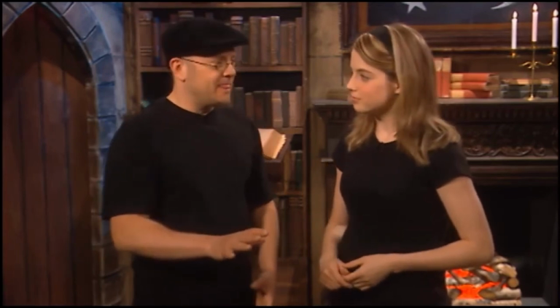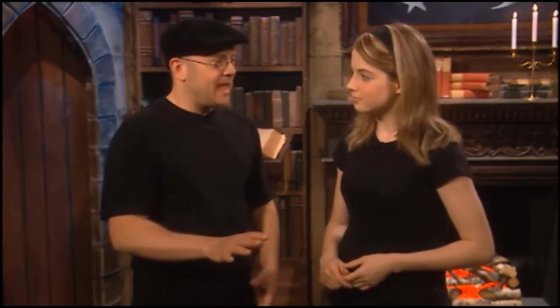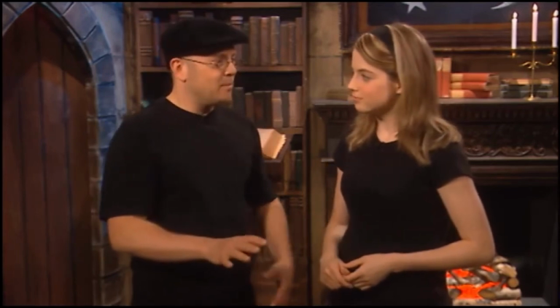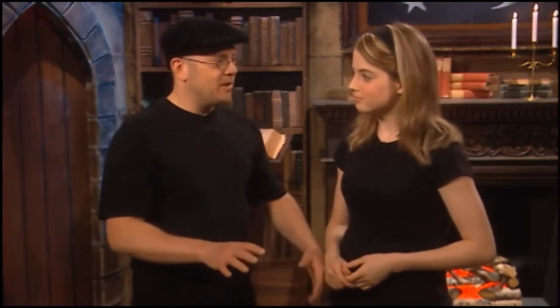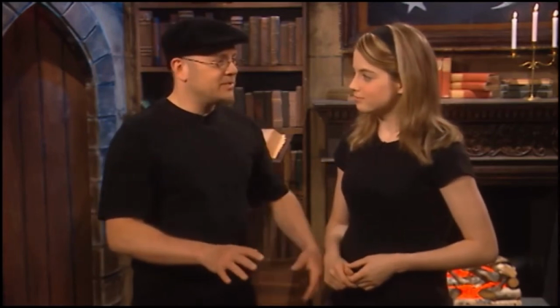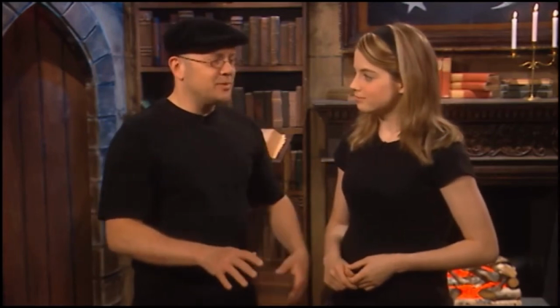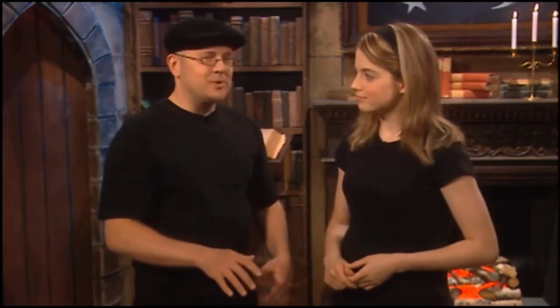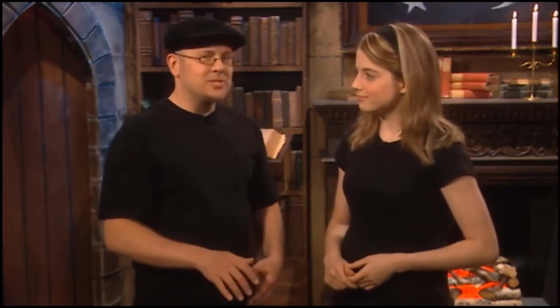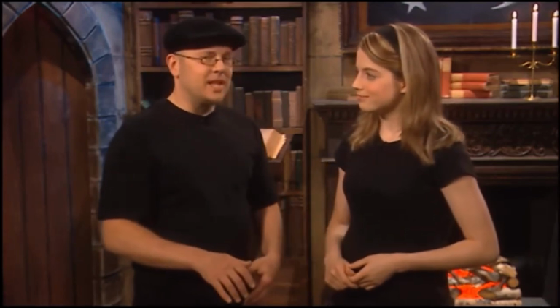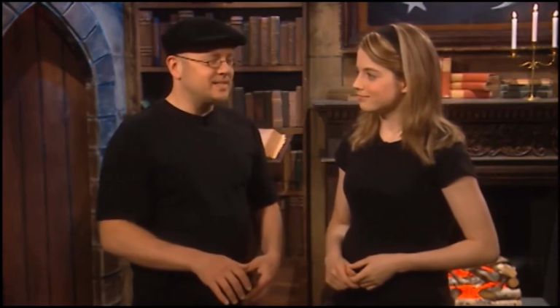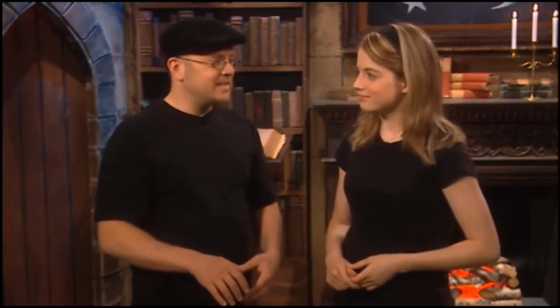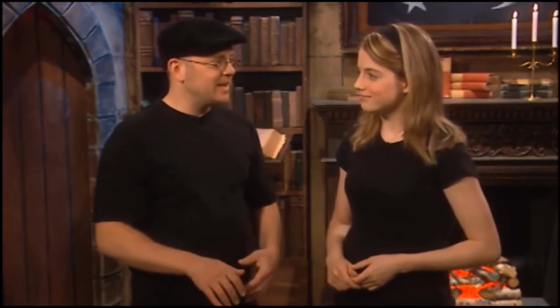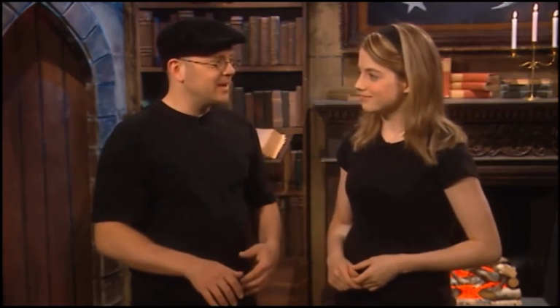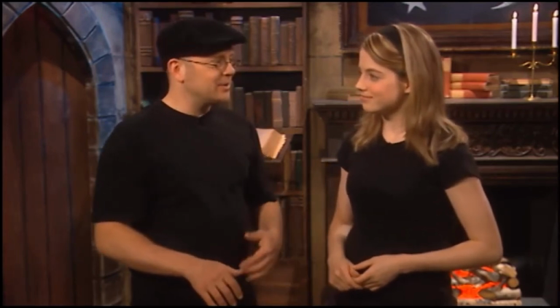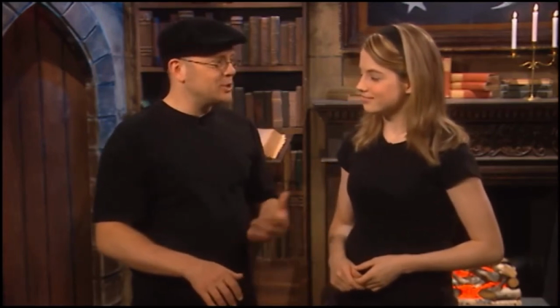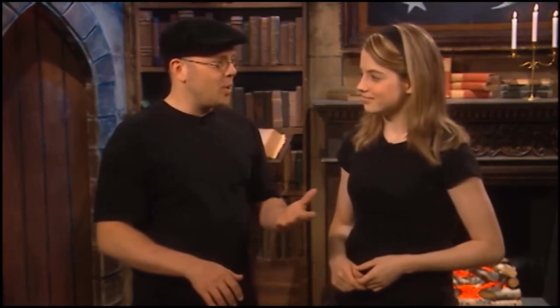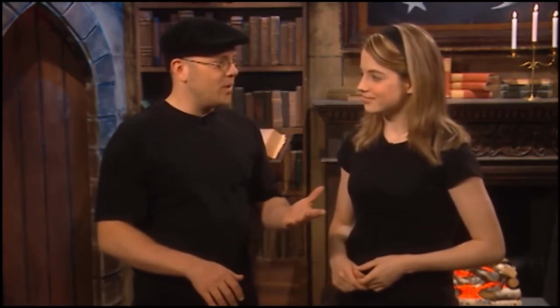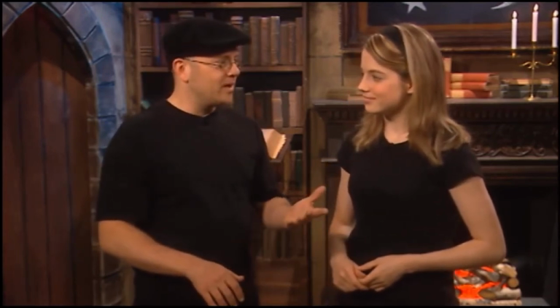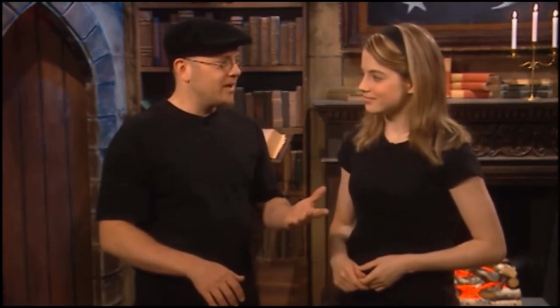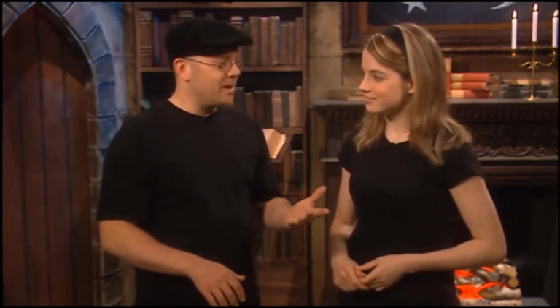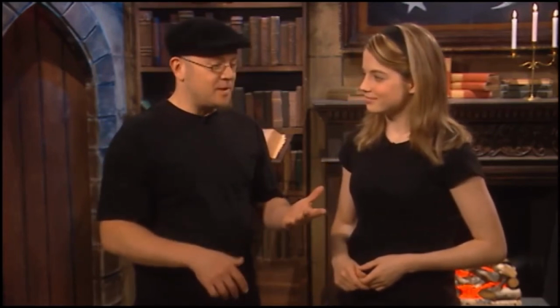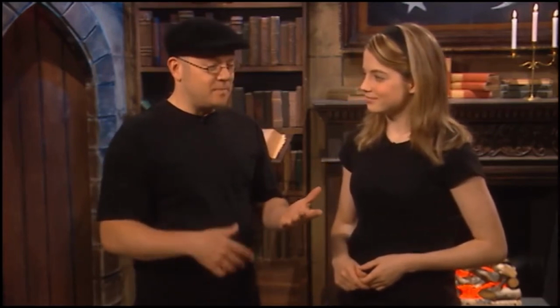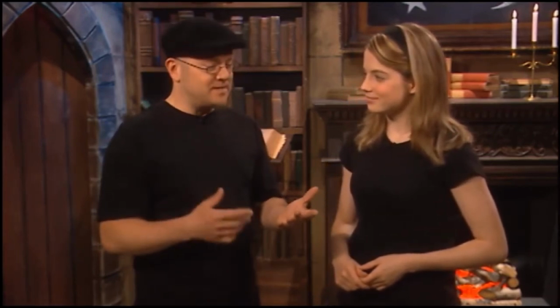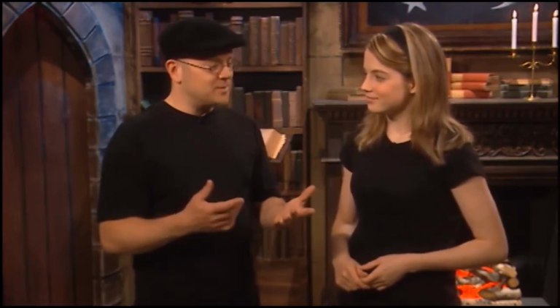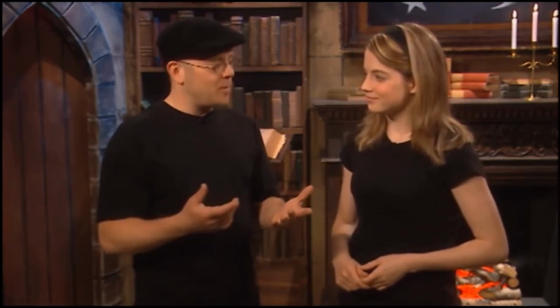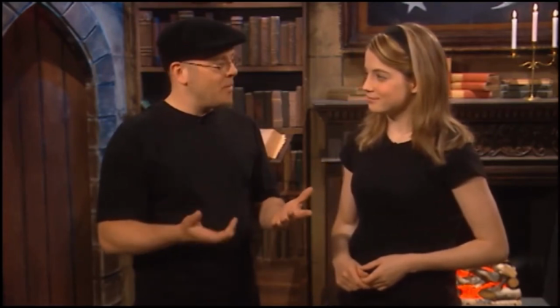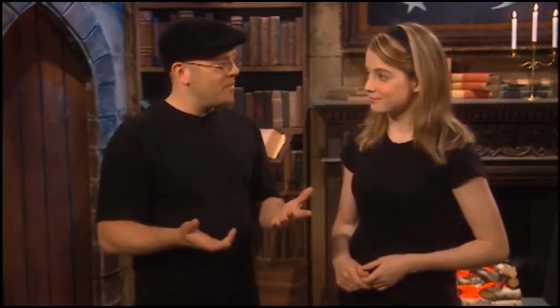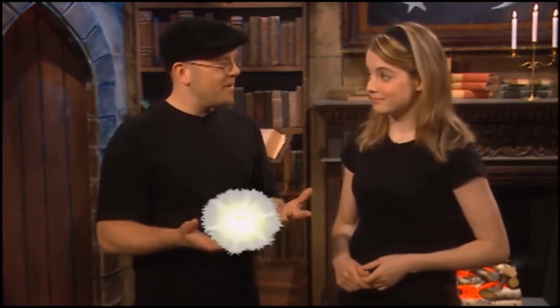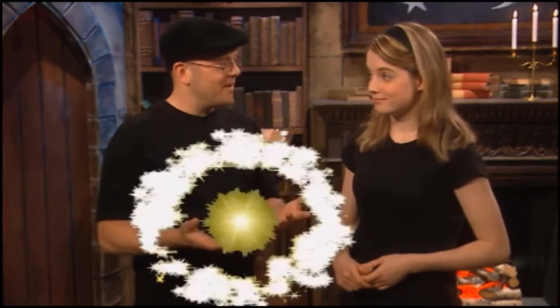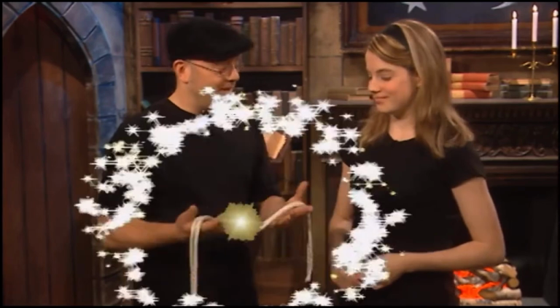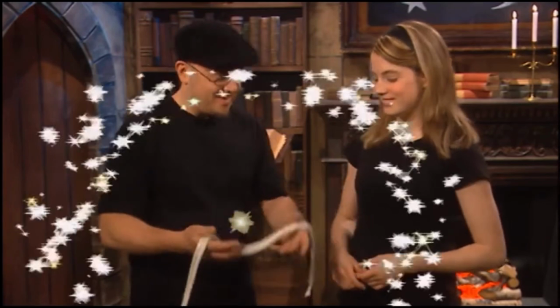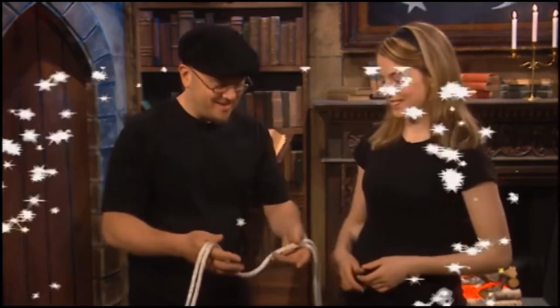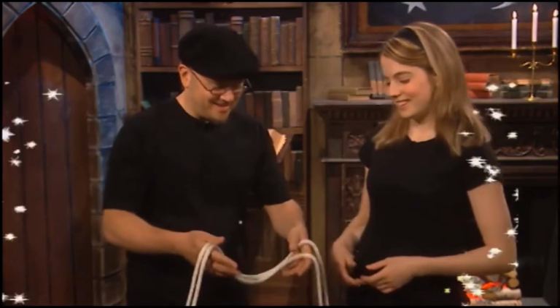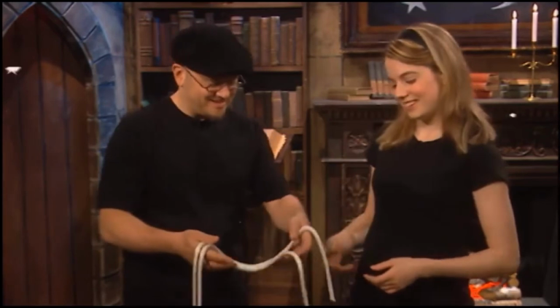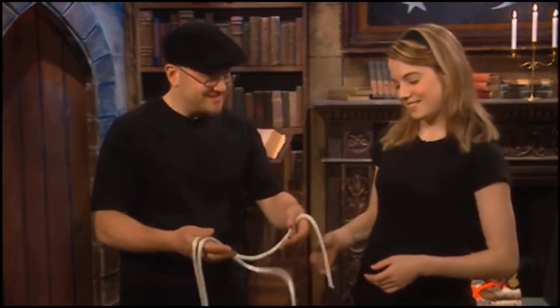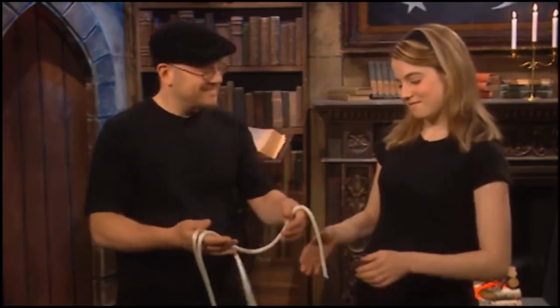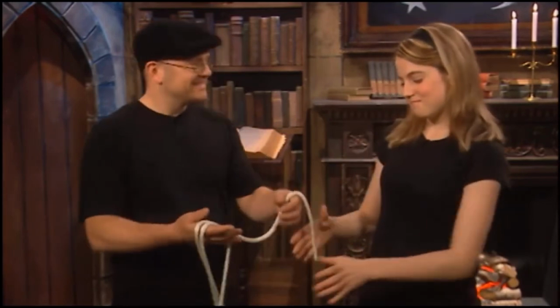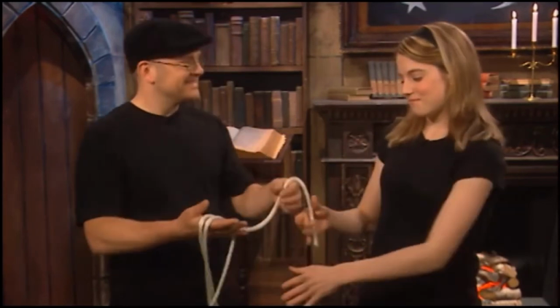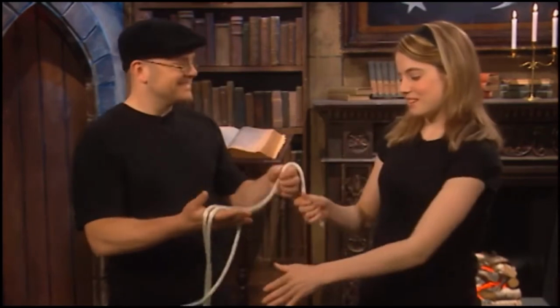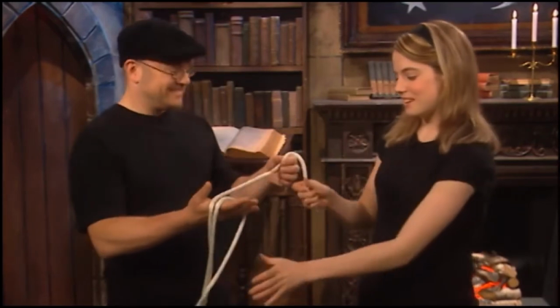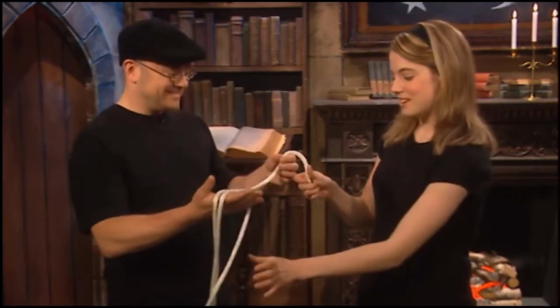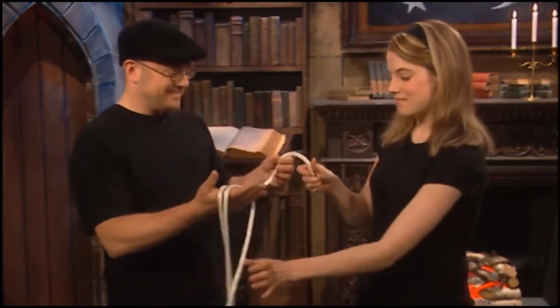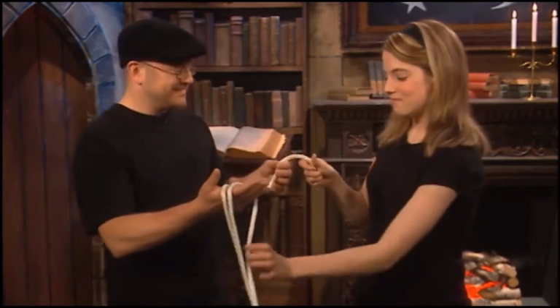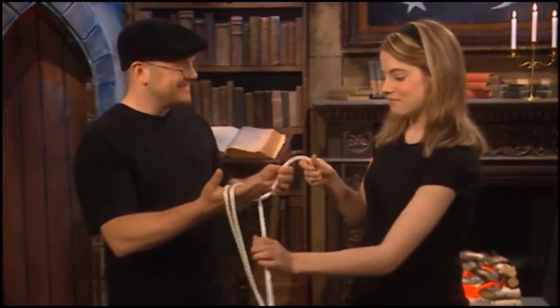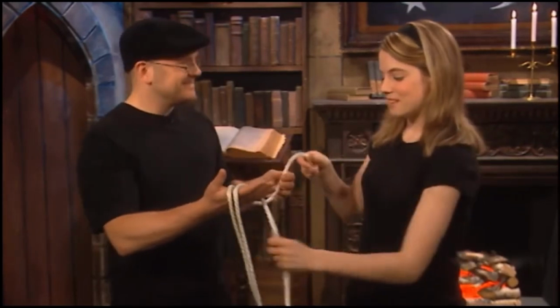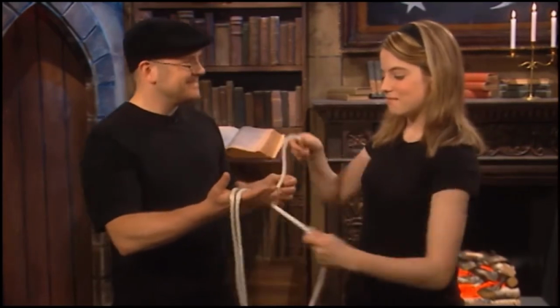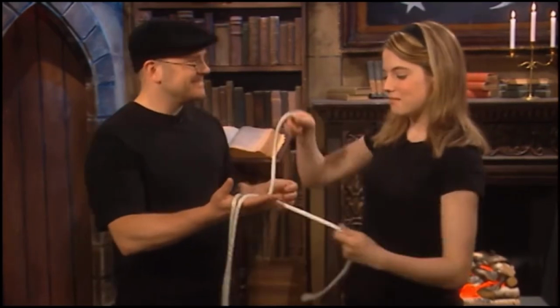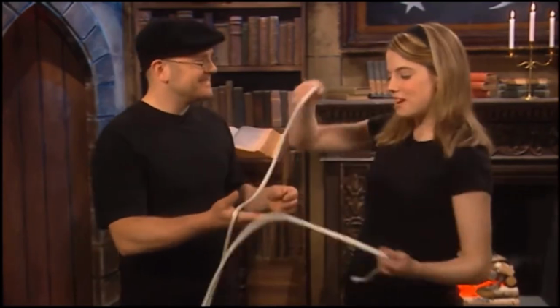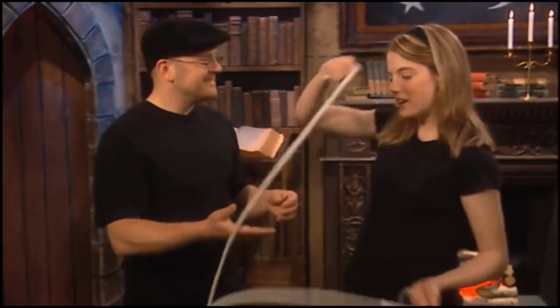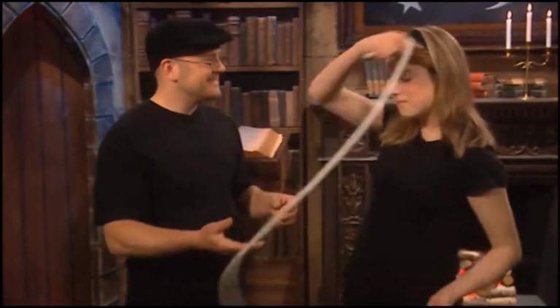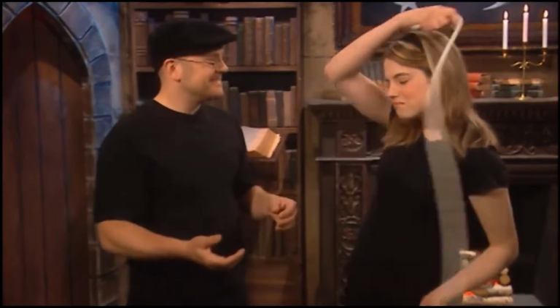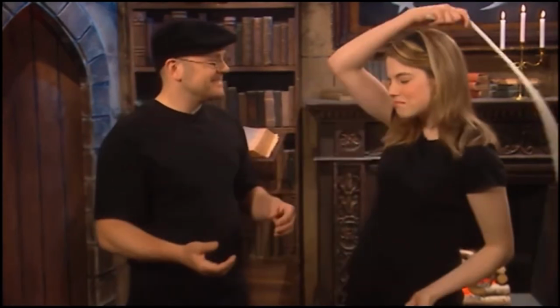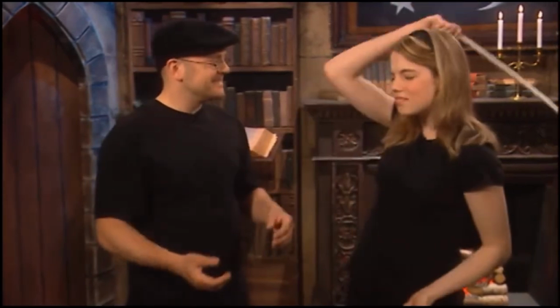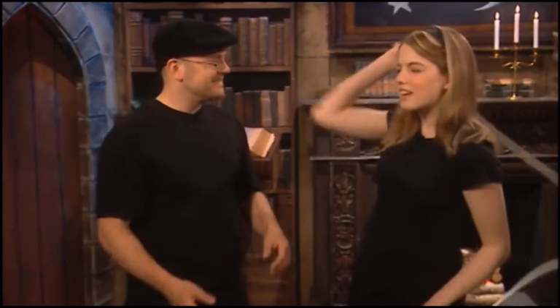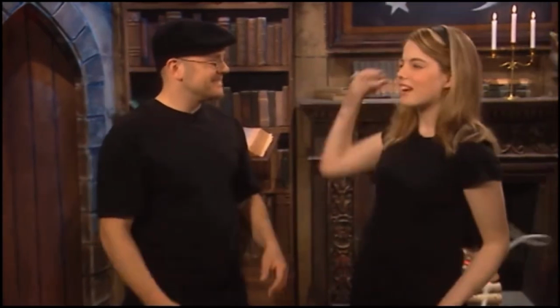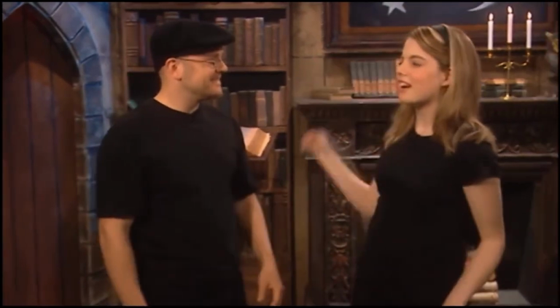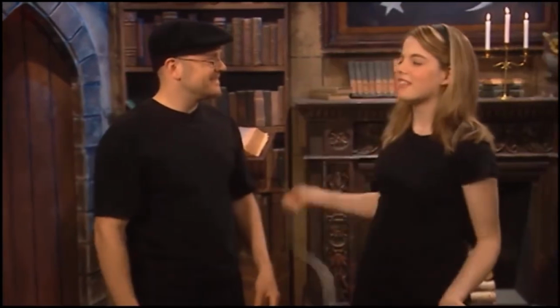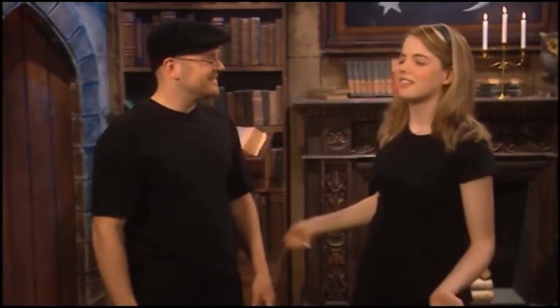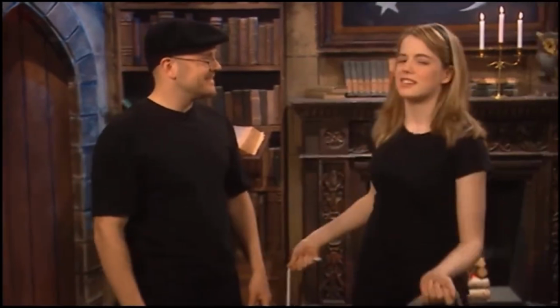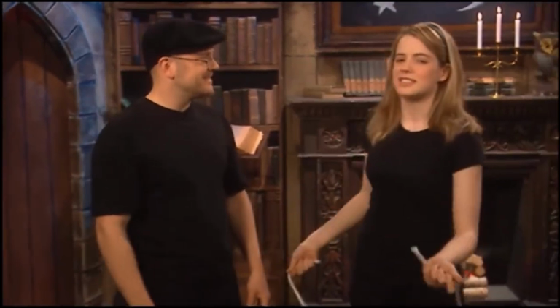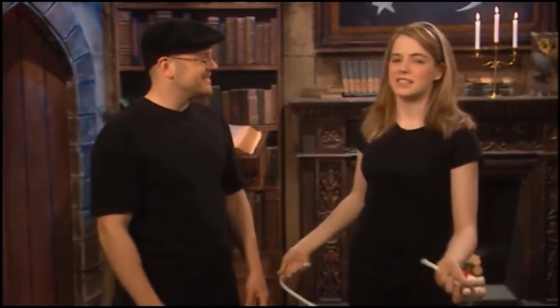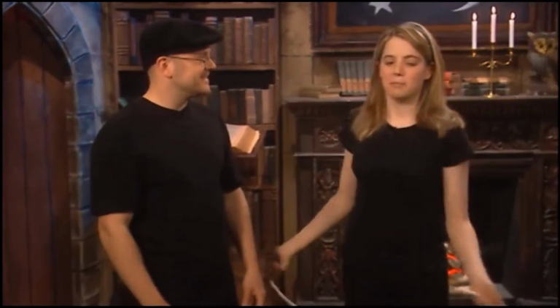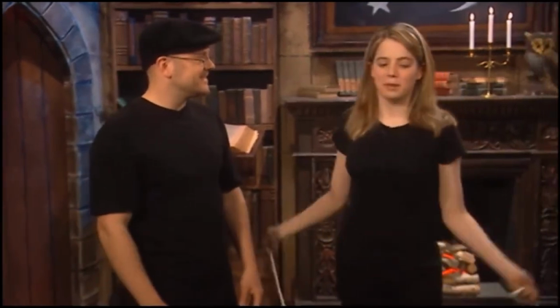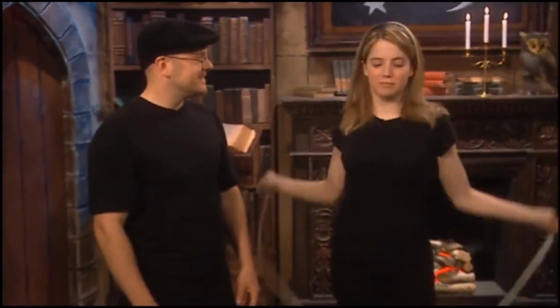Hey Bridget, would you like to hear a joke about a piece of rope? Nah — I think I'll skip it.